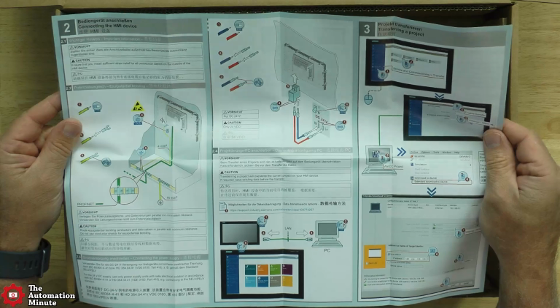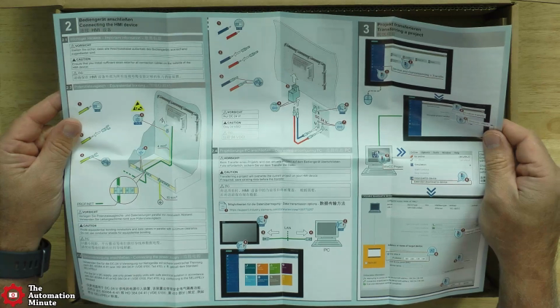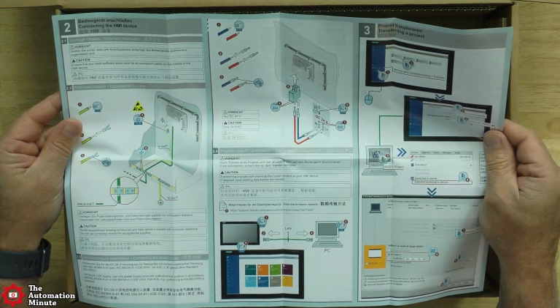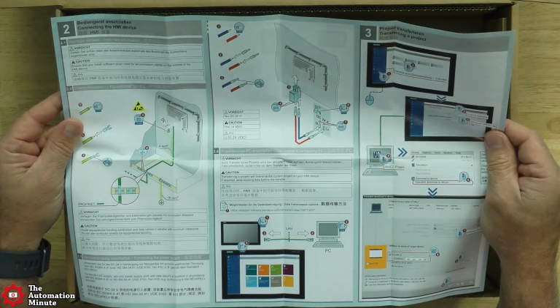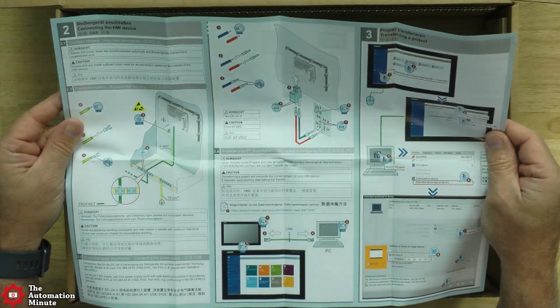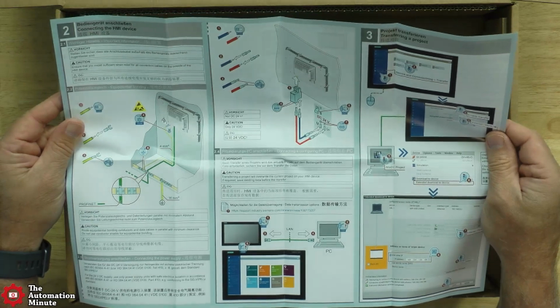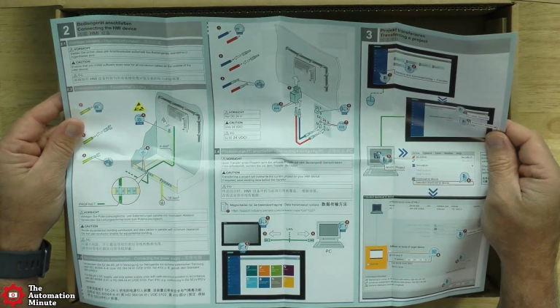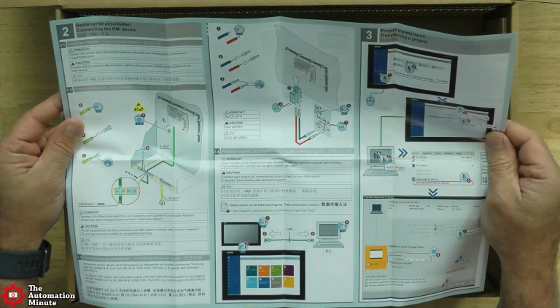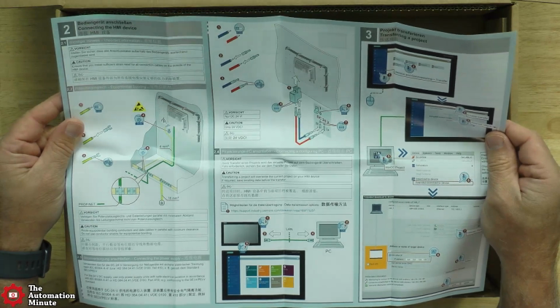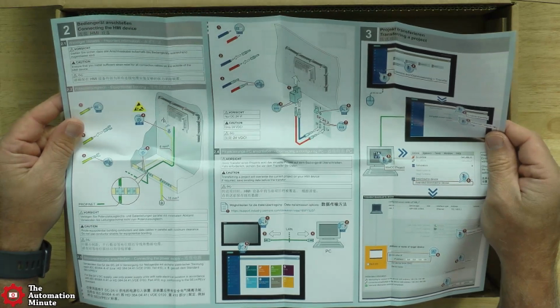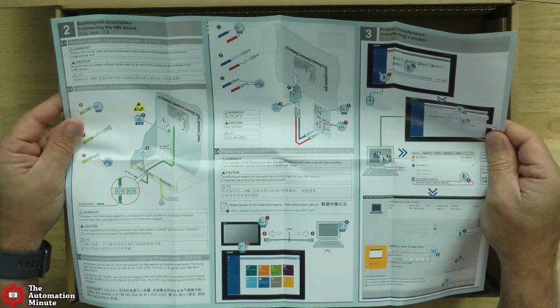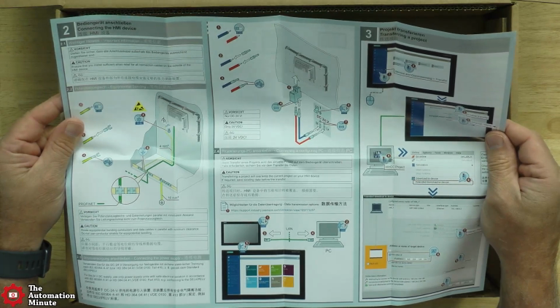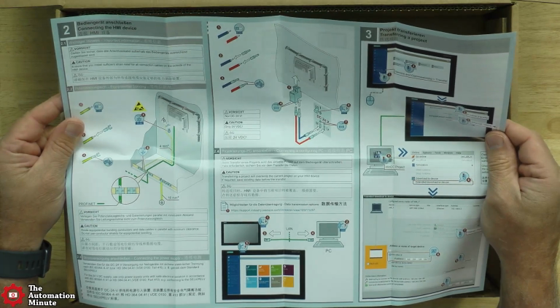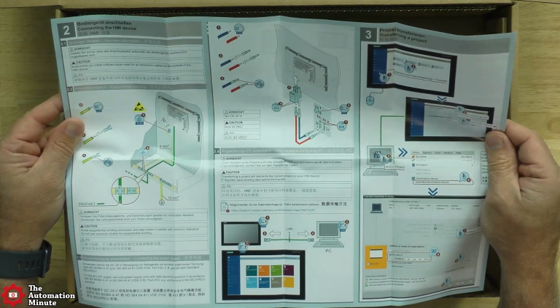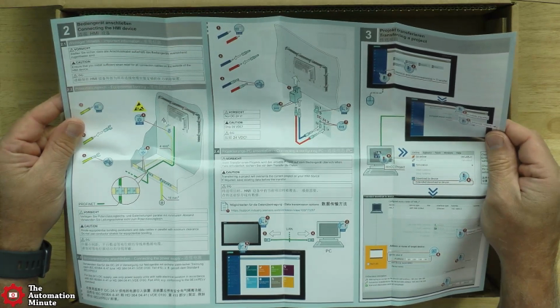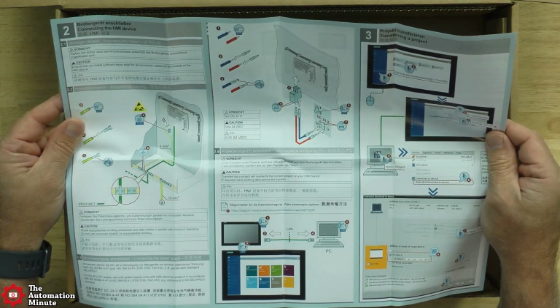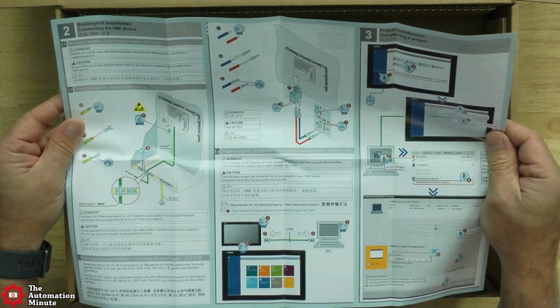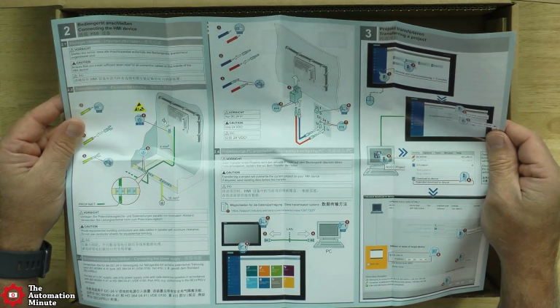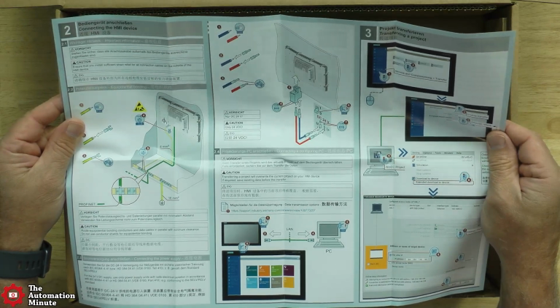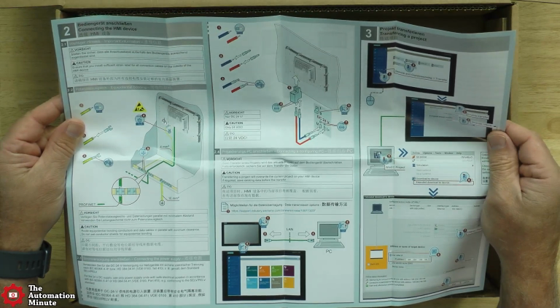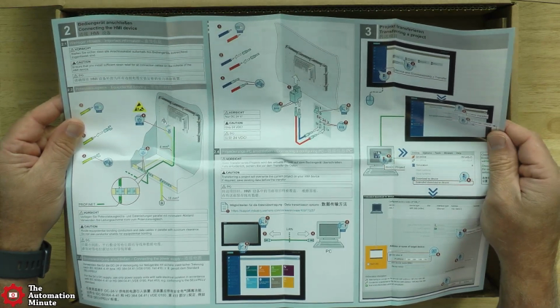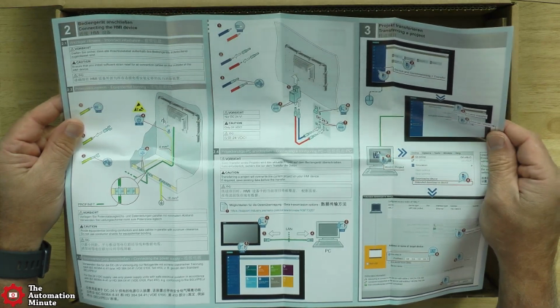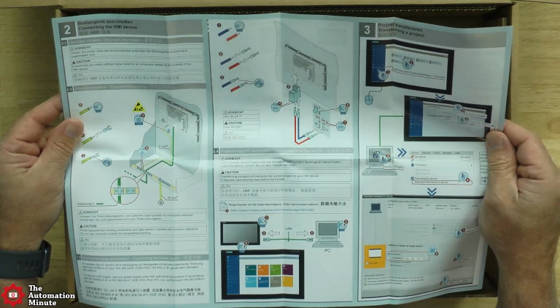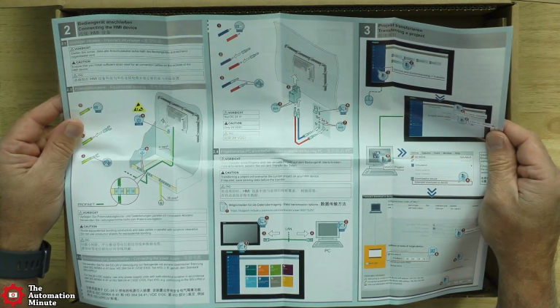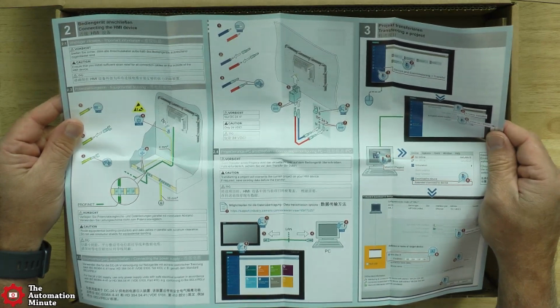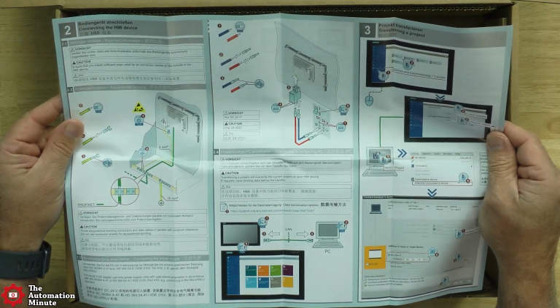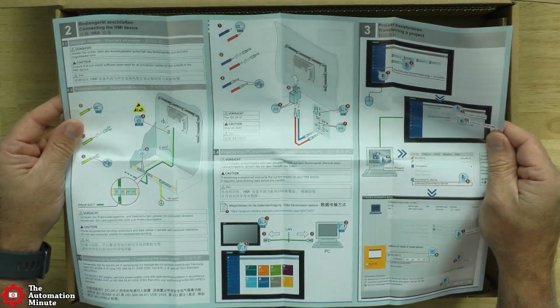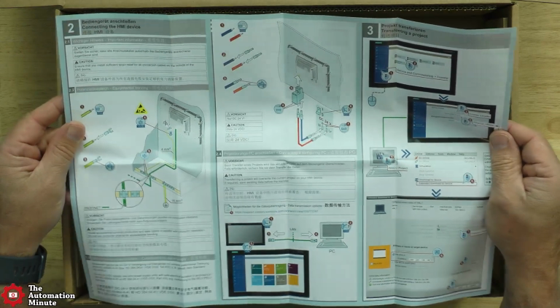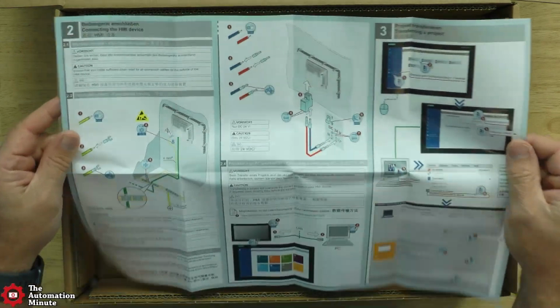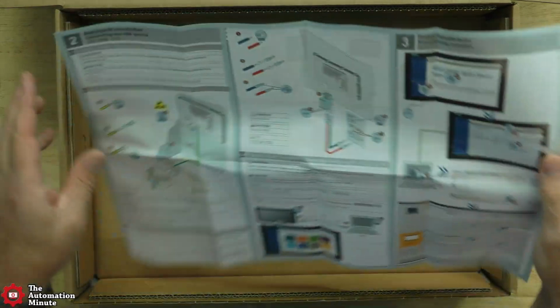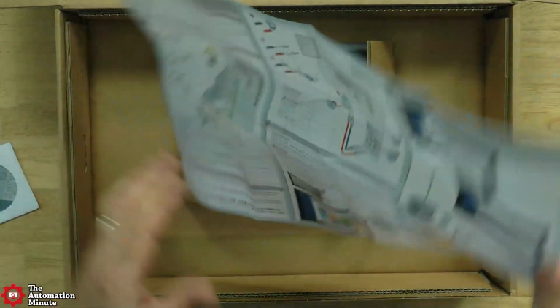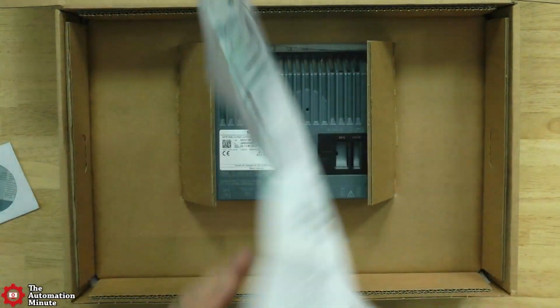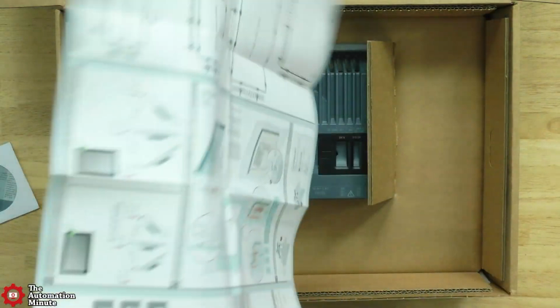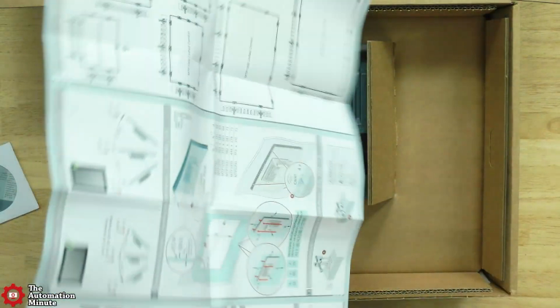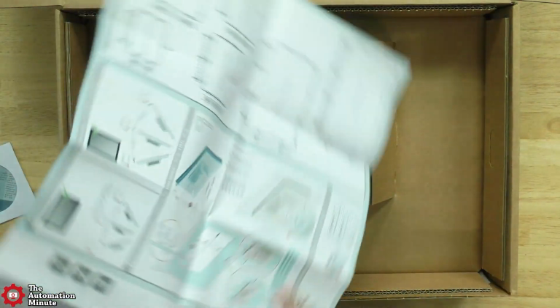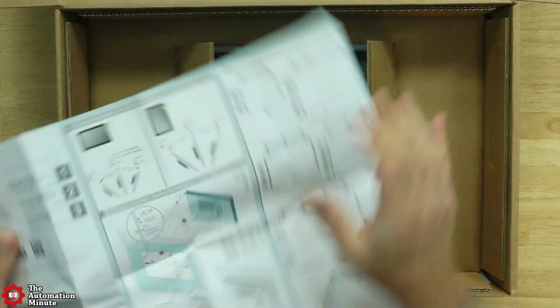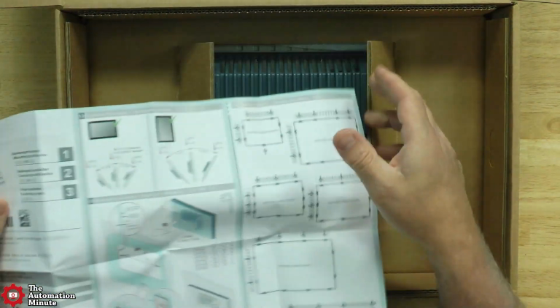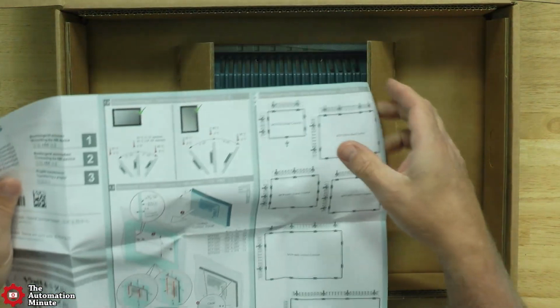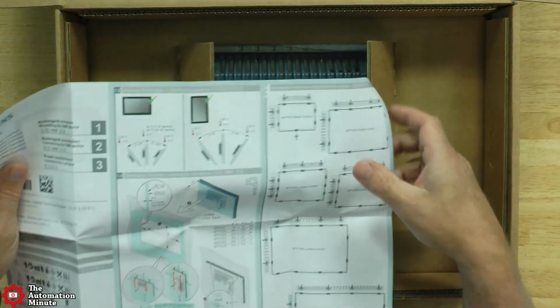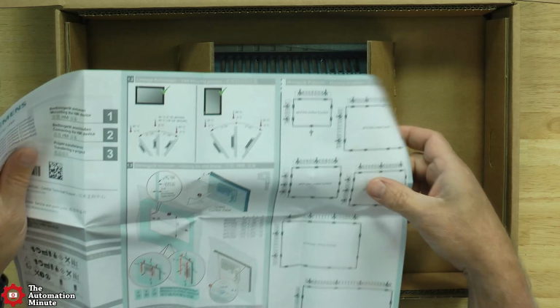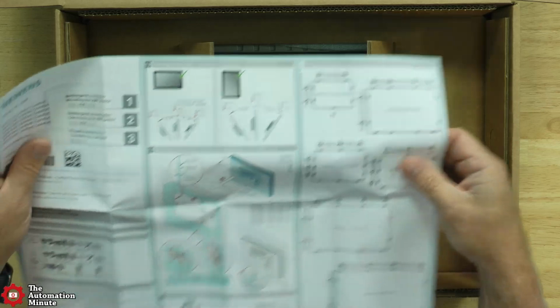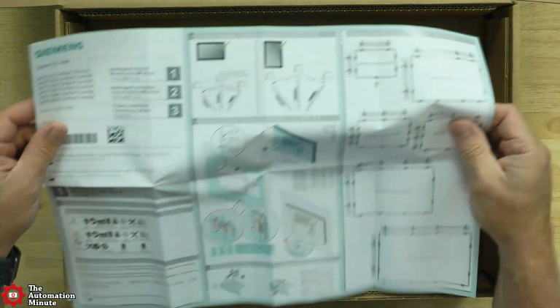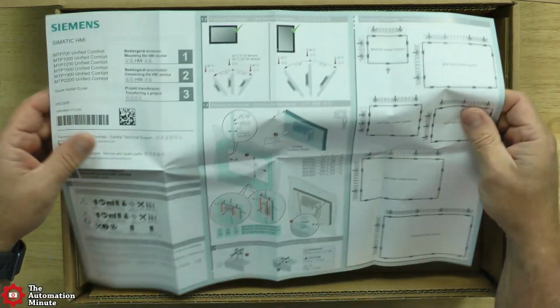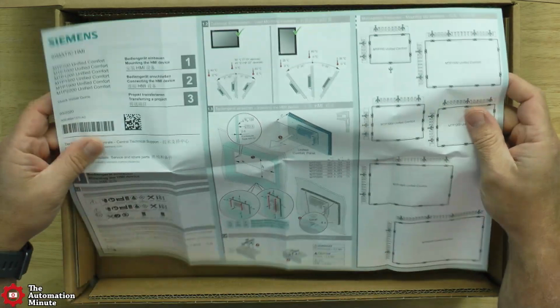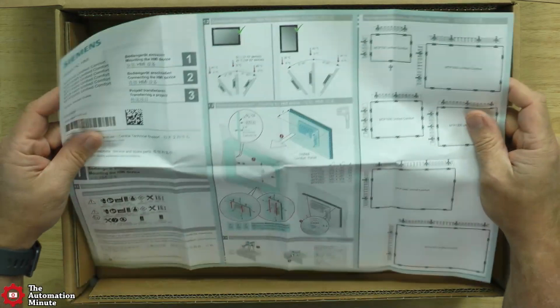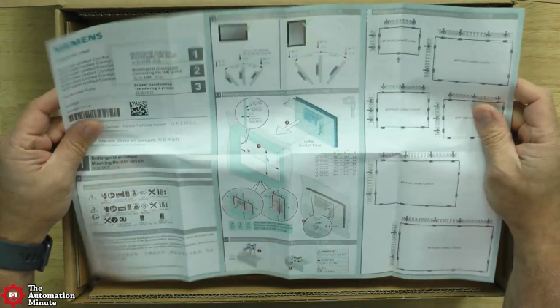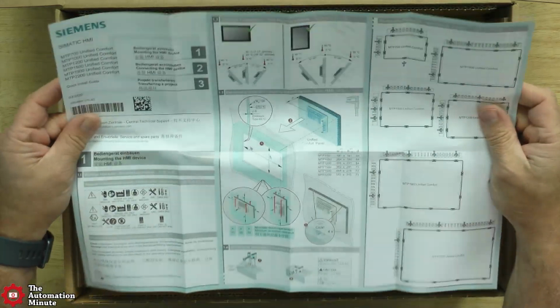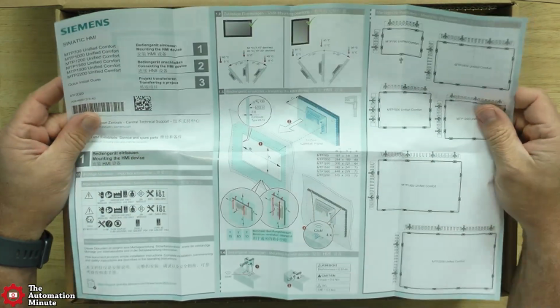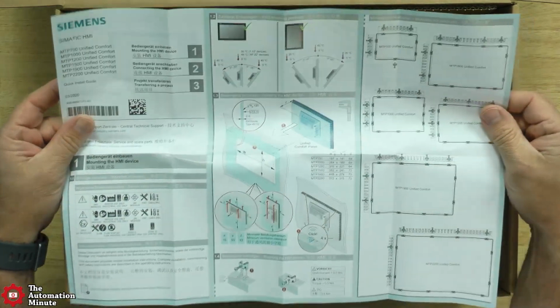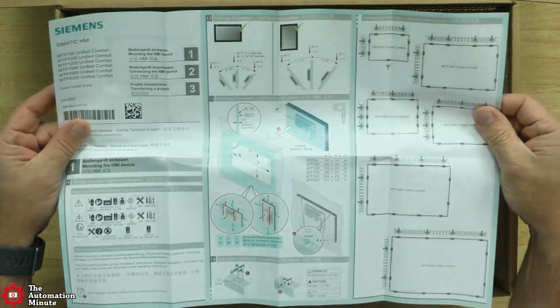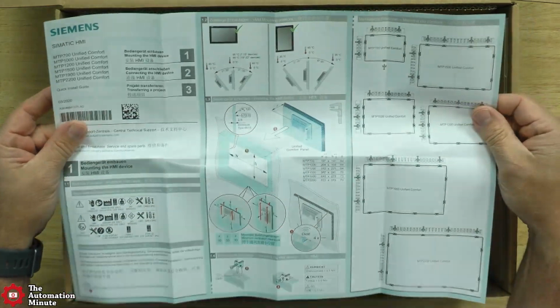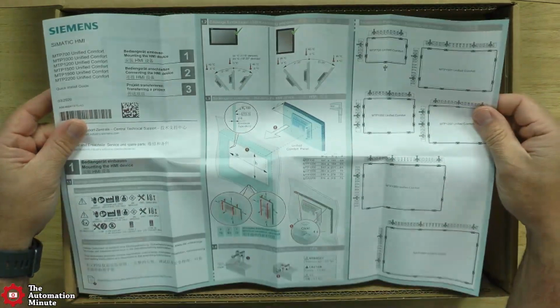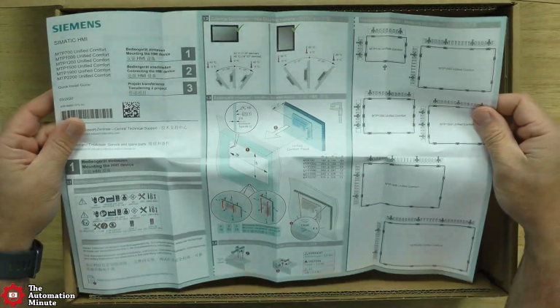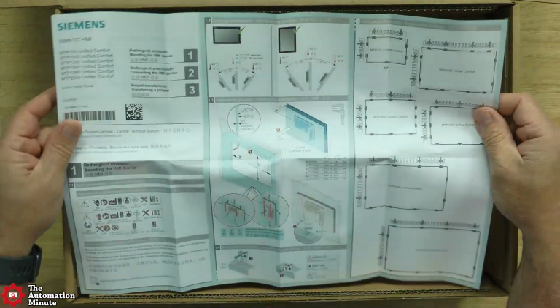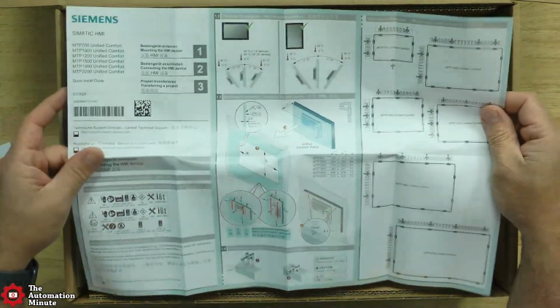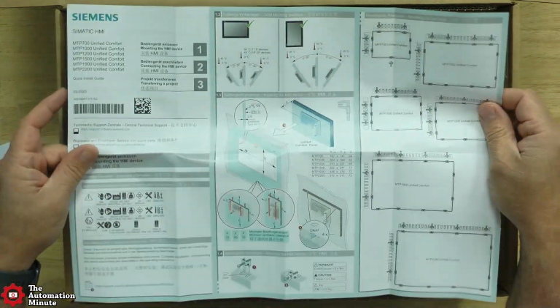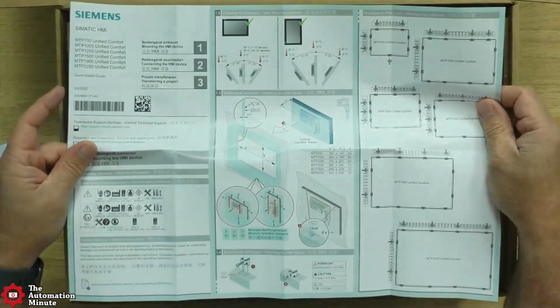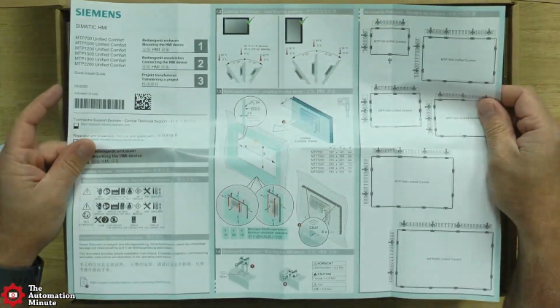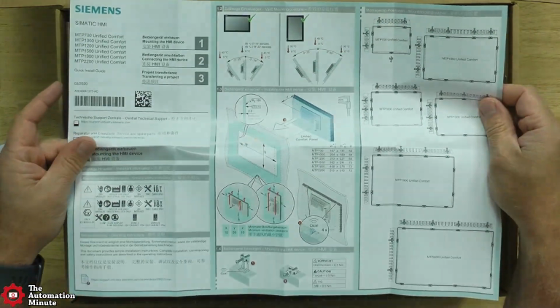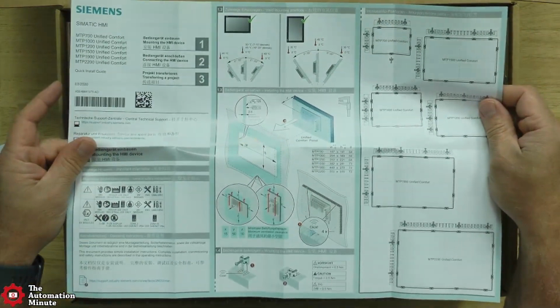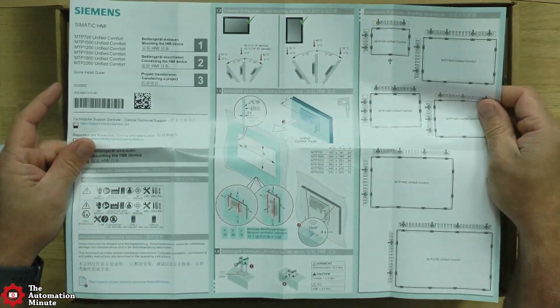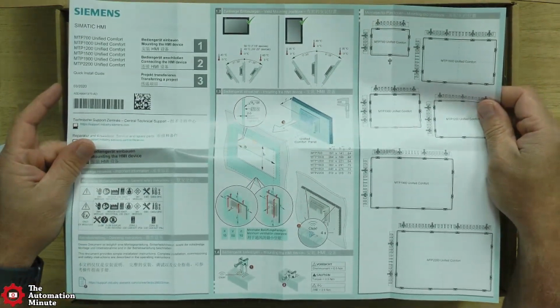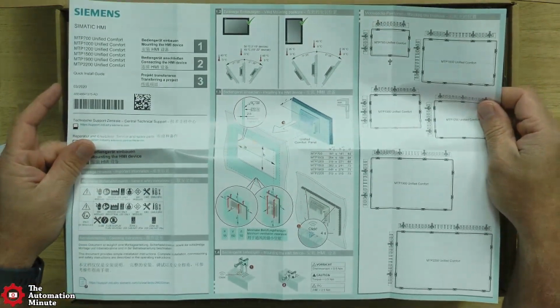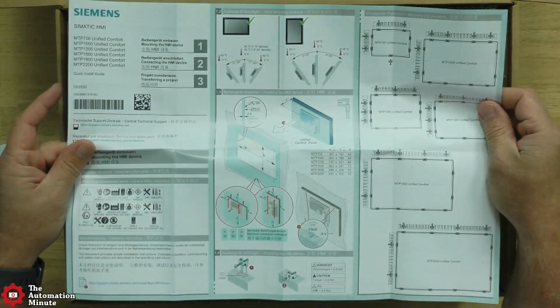It currently supports up to 16 connections to the S7-300, 400, 1200, or 1500.